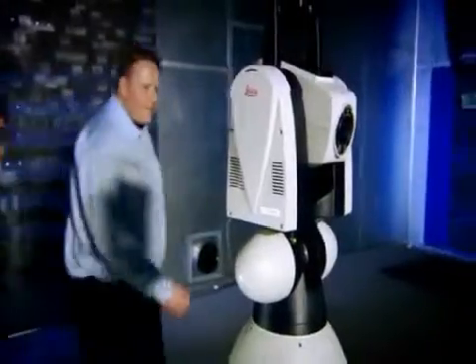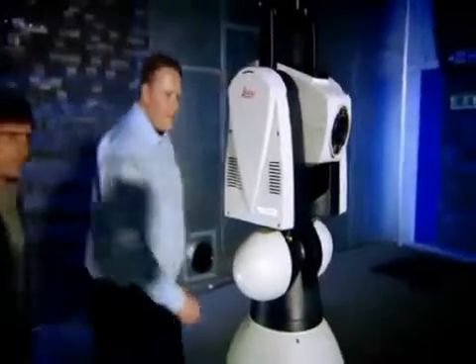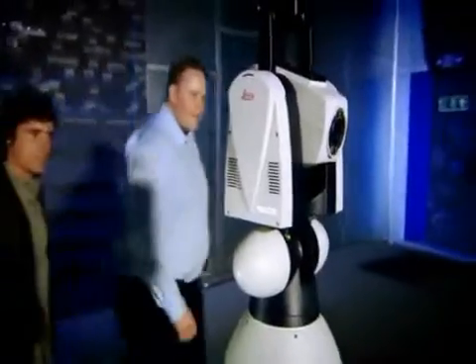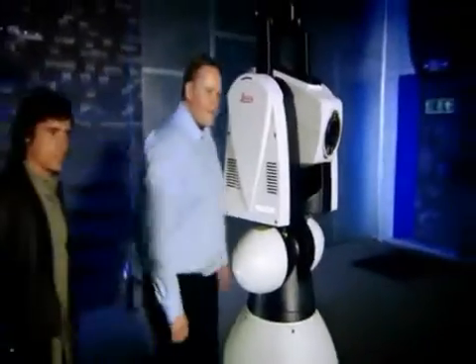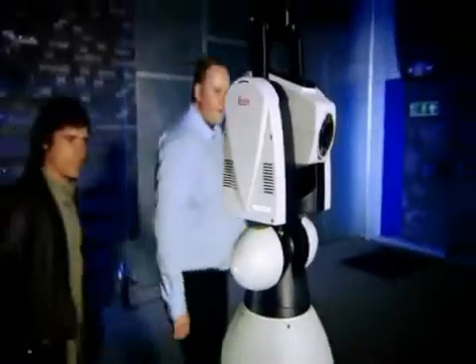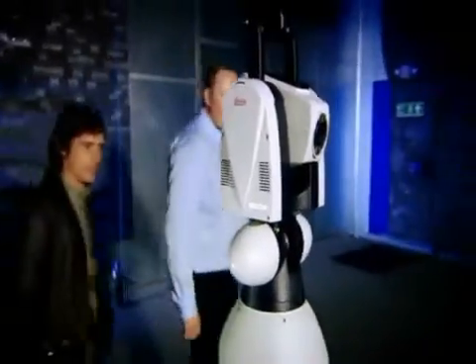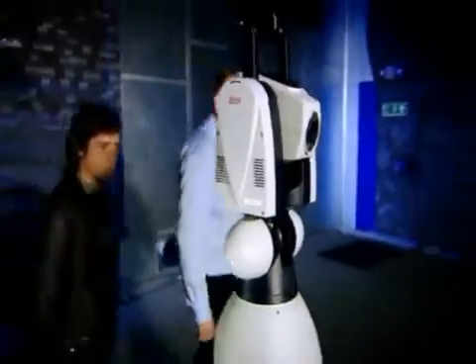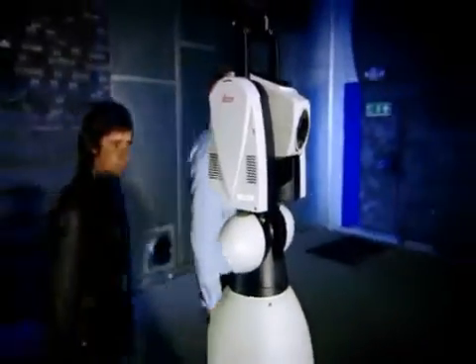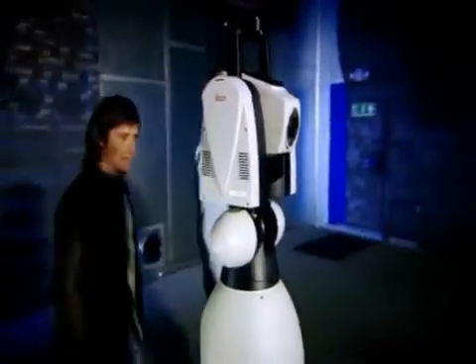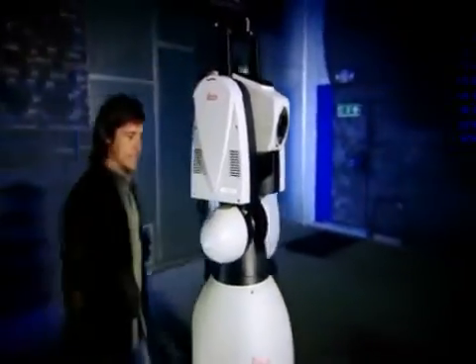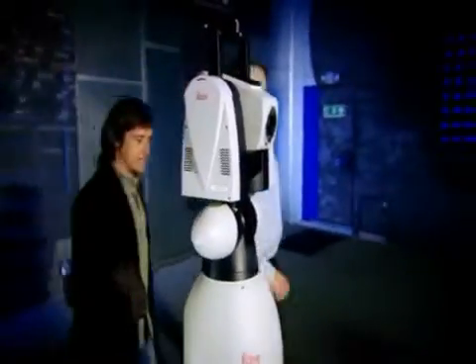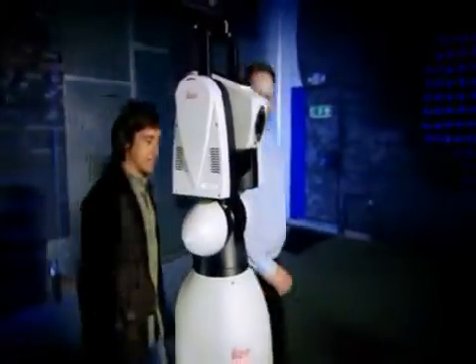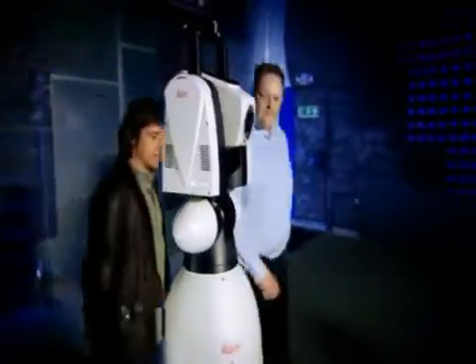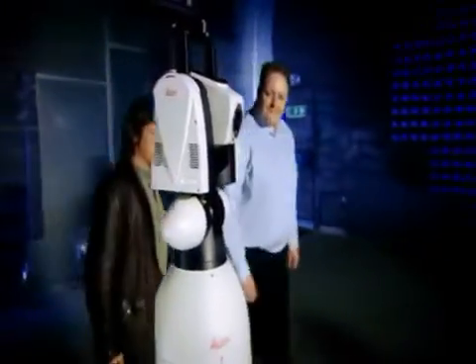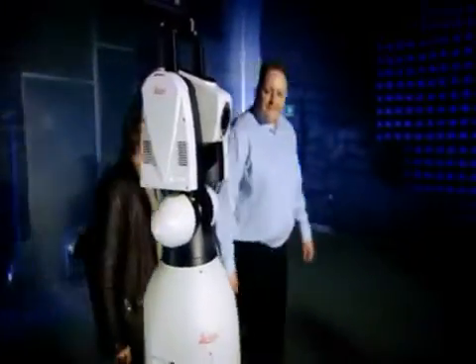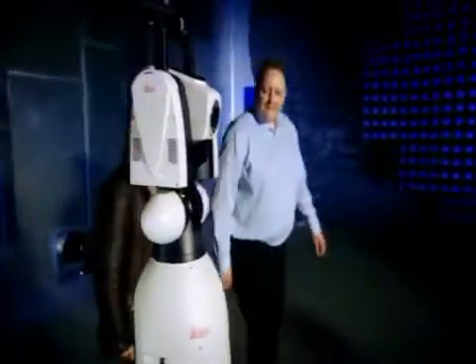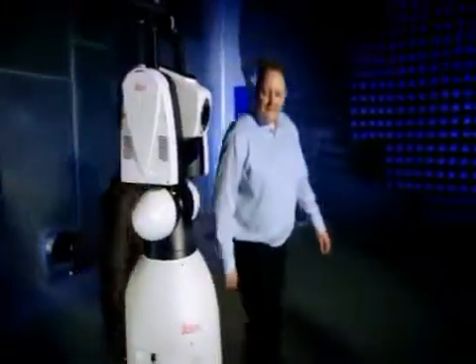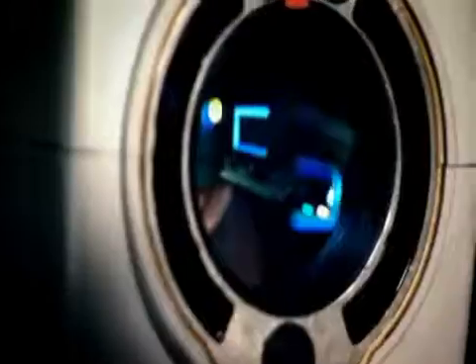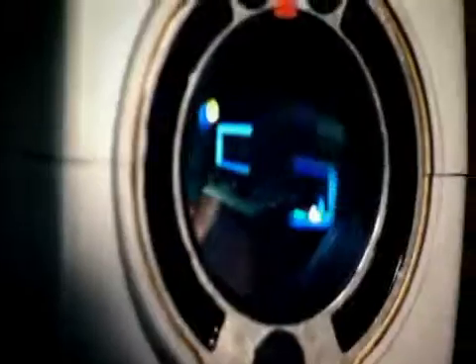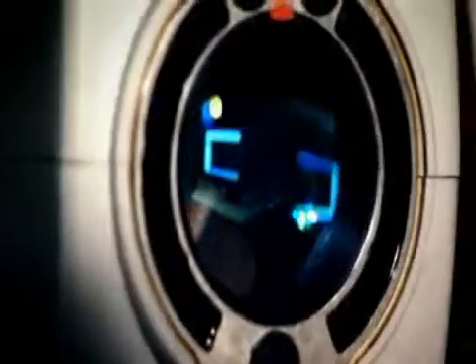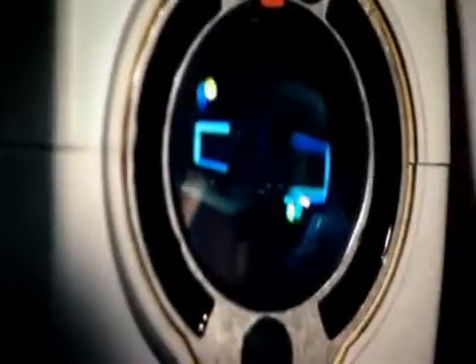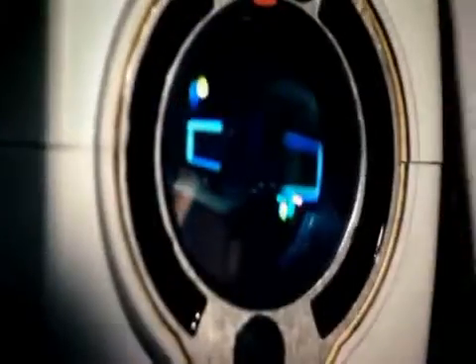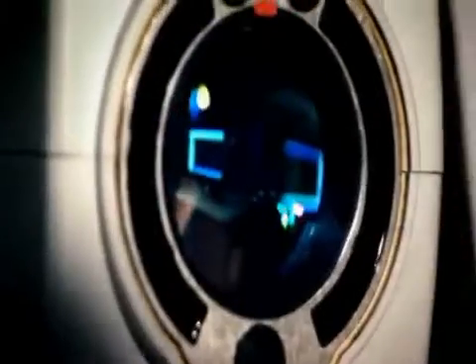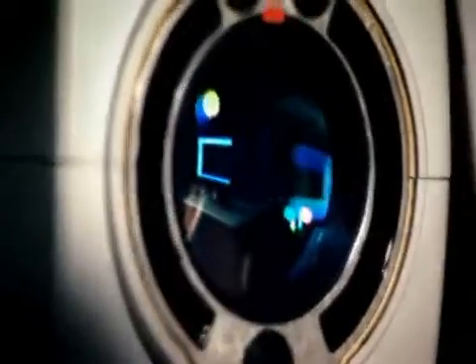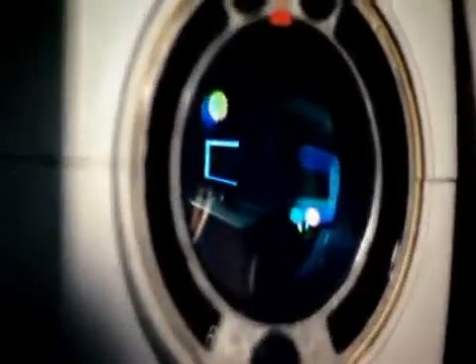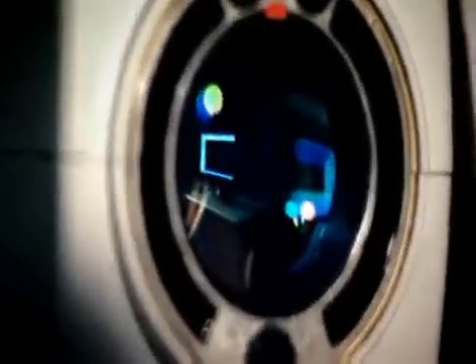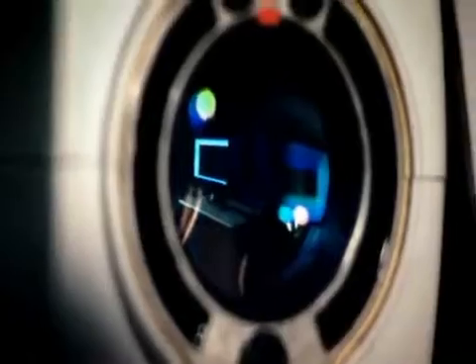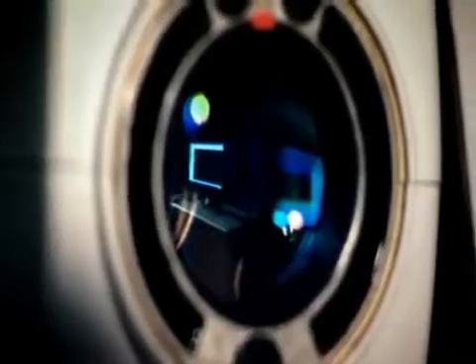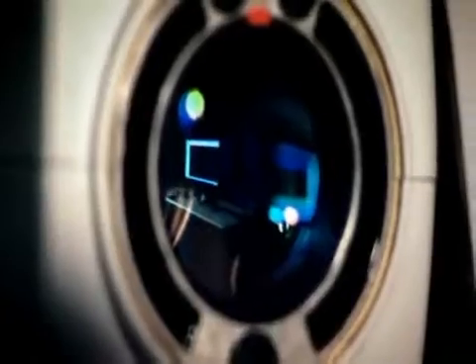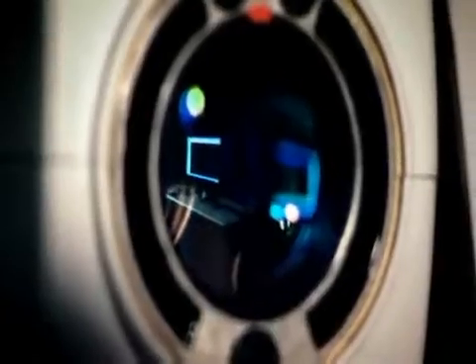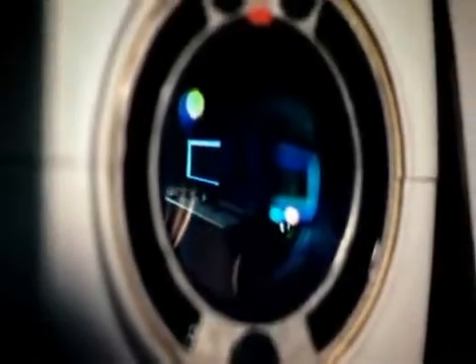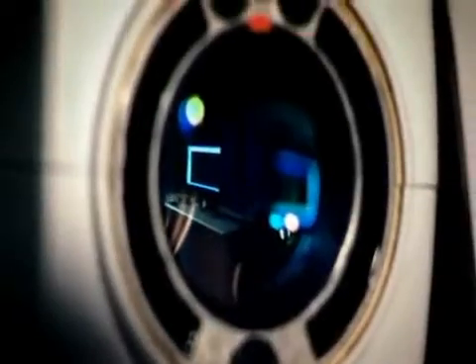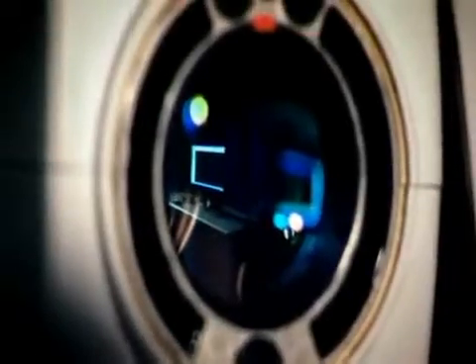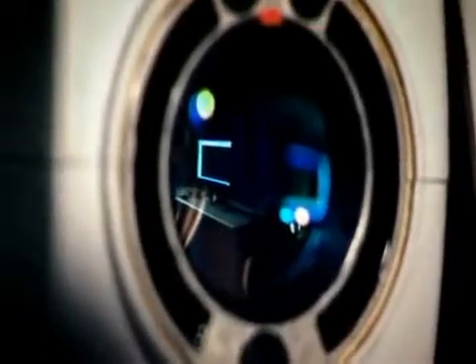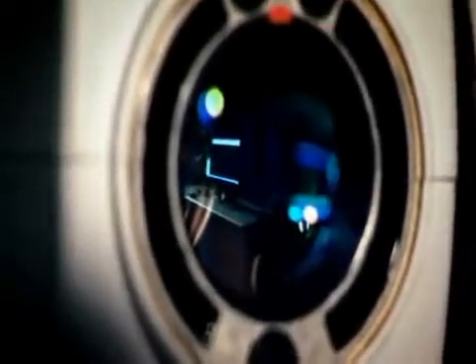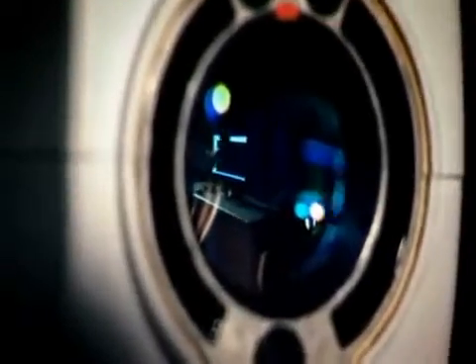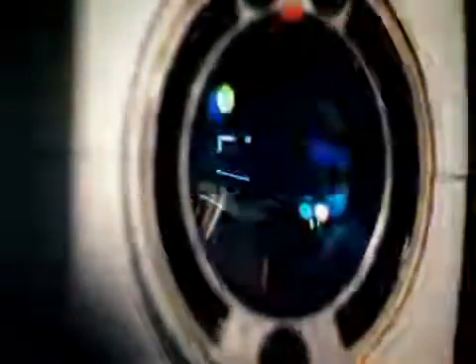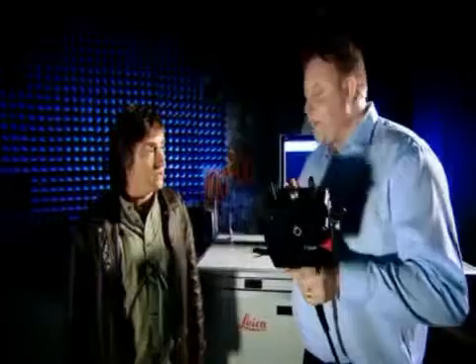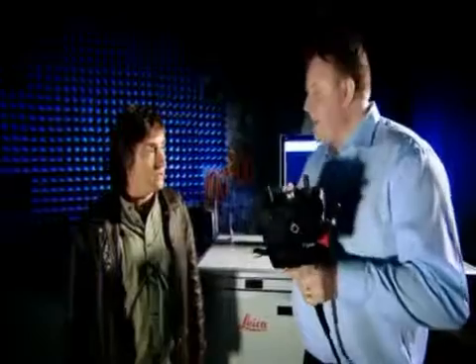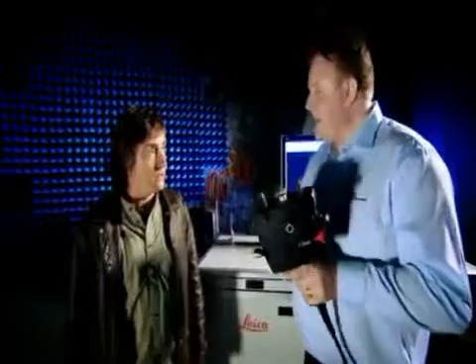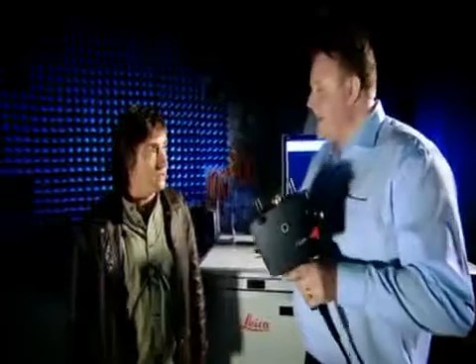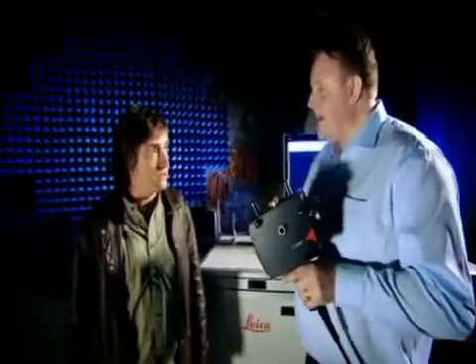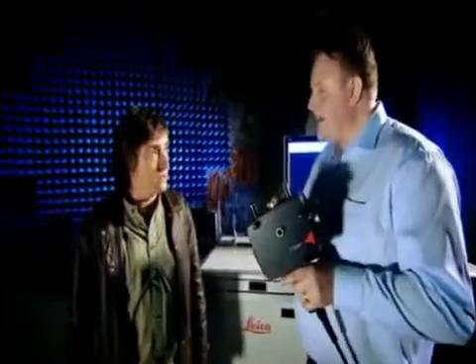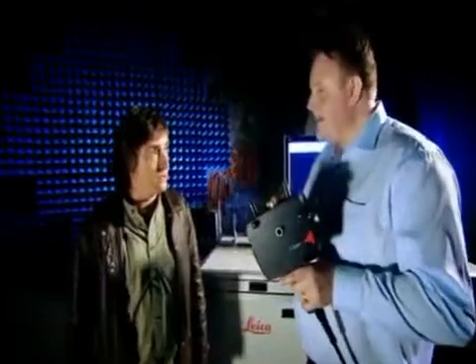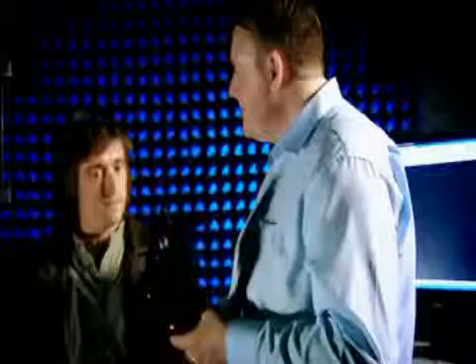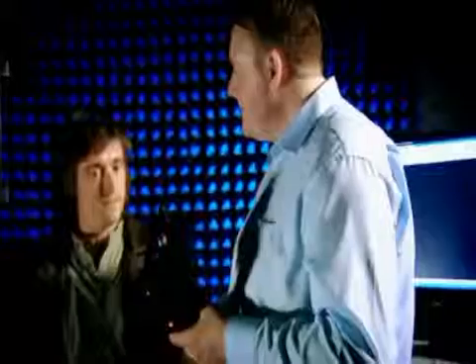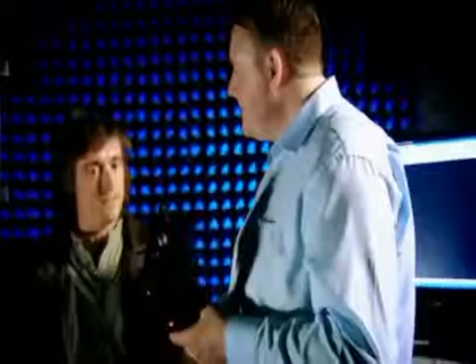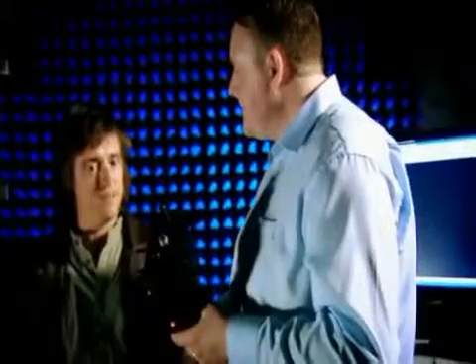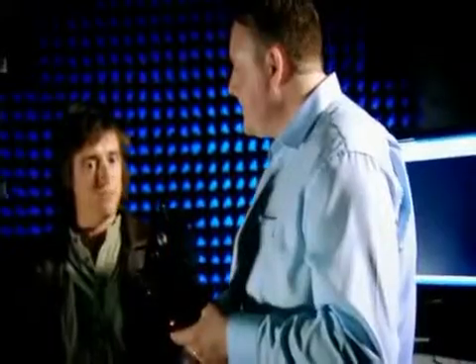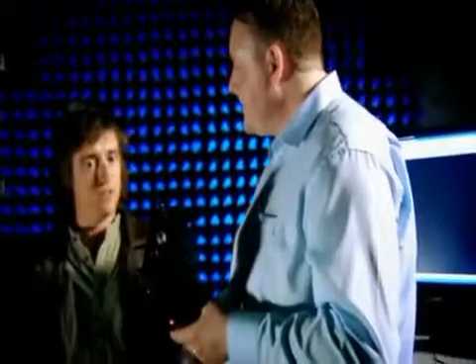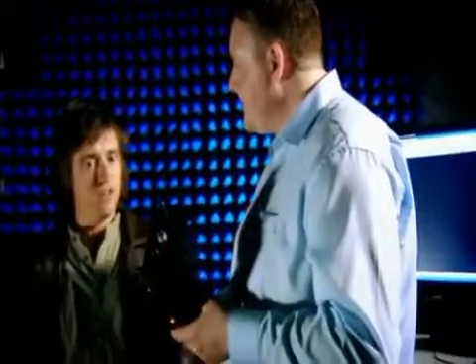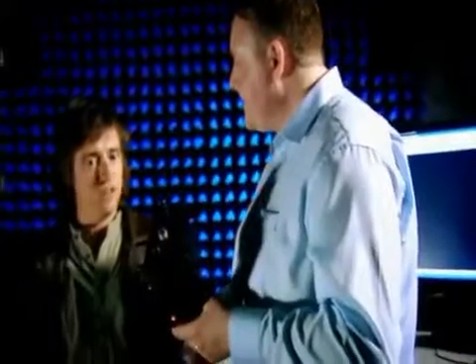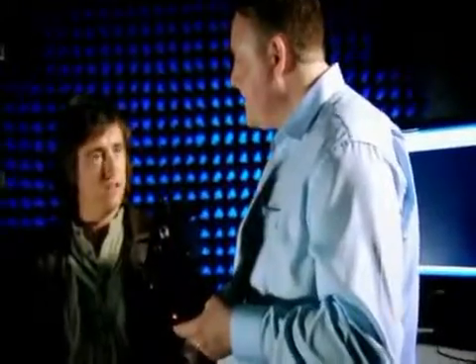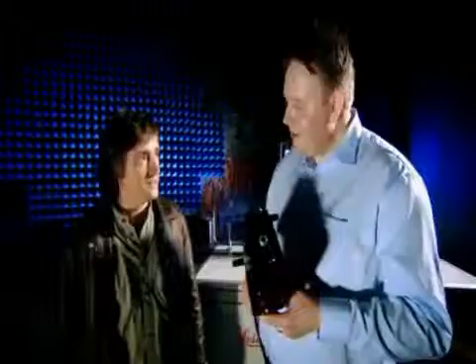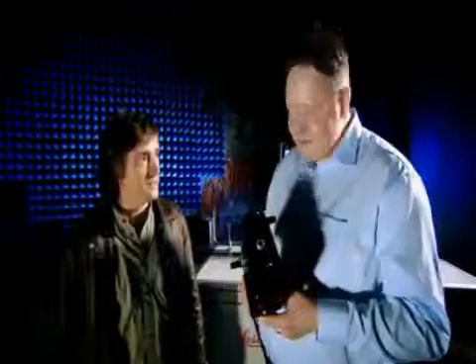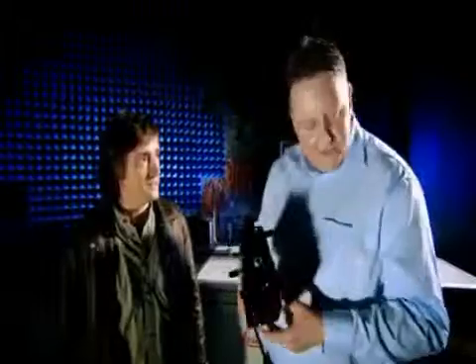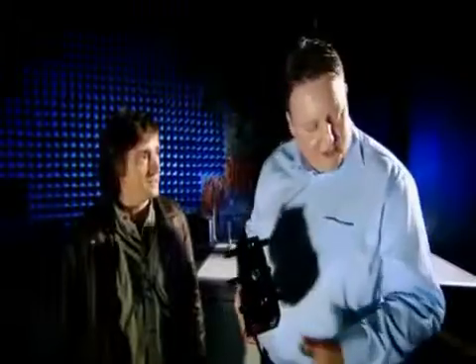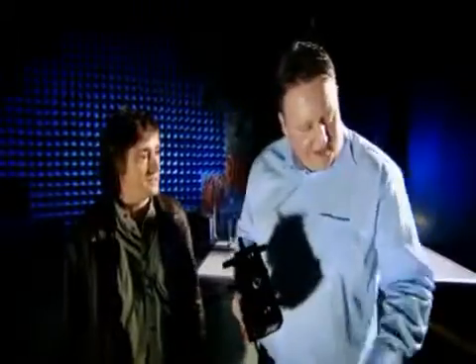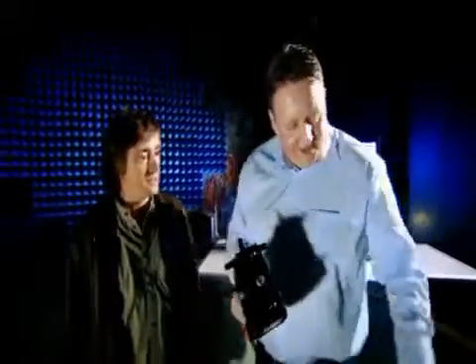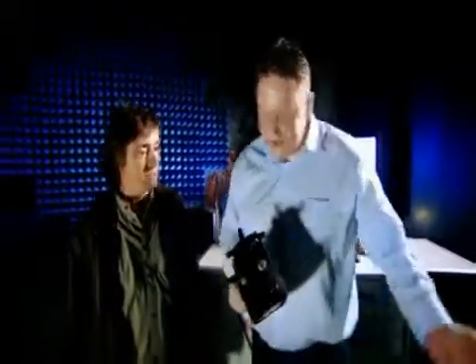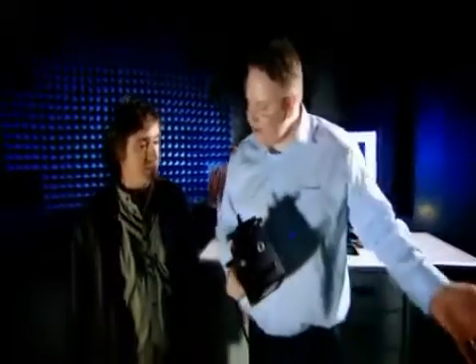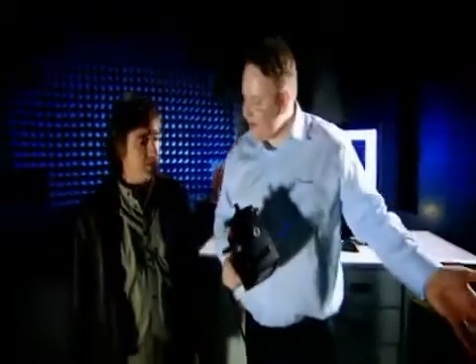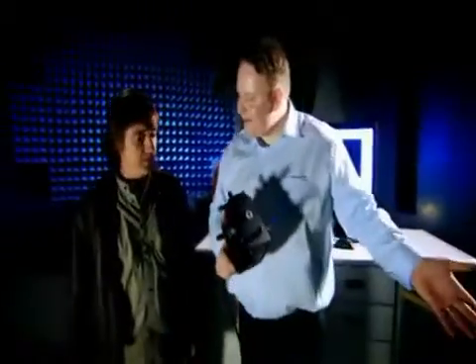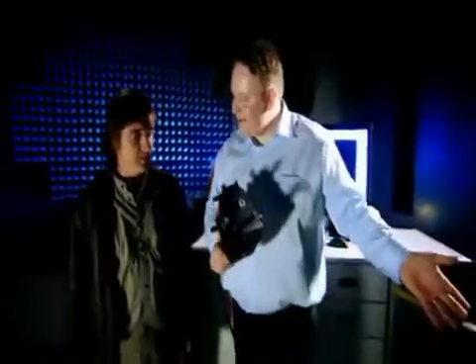Steve, this suddenly looks faintly sinister. What is it? What we have here is a scanning CAD. Can you demonstrate? Would you like to take a seat?